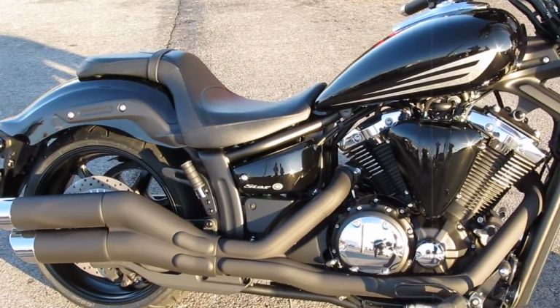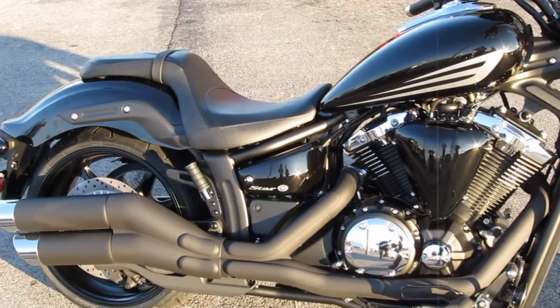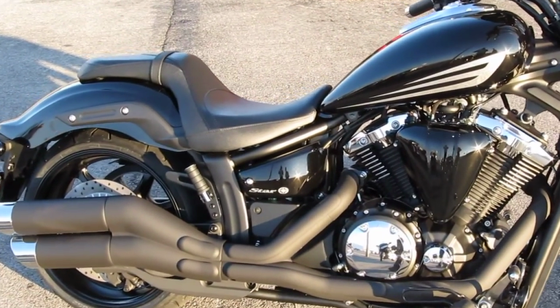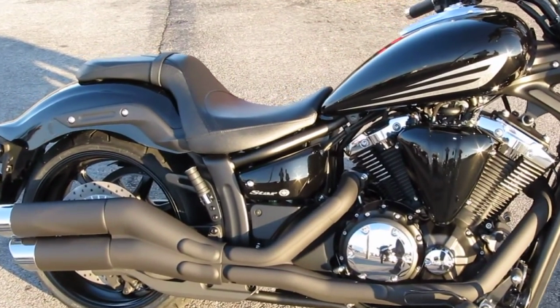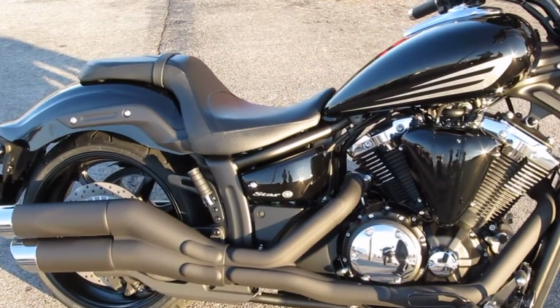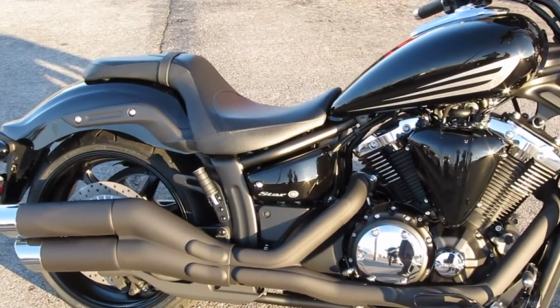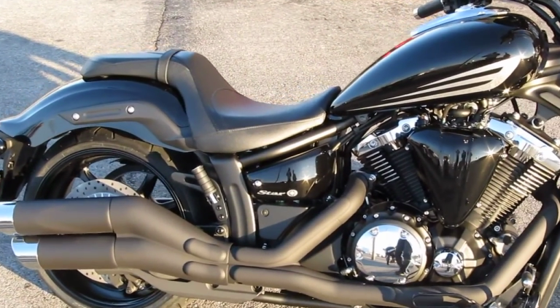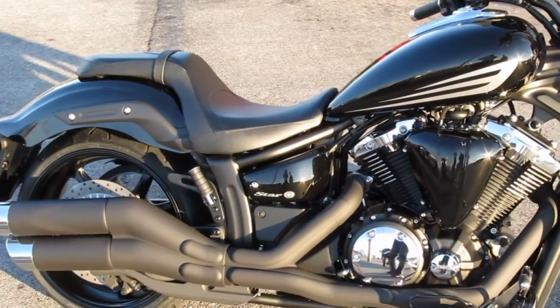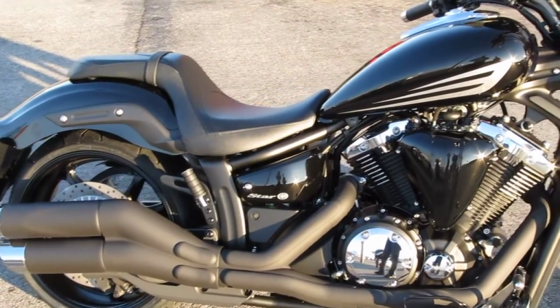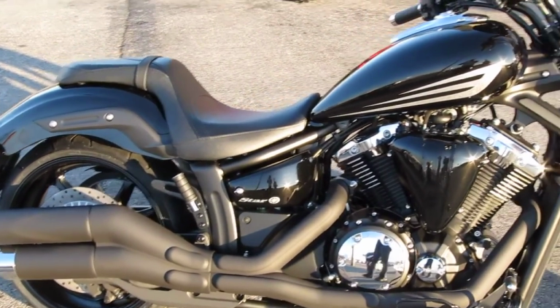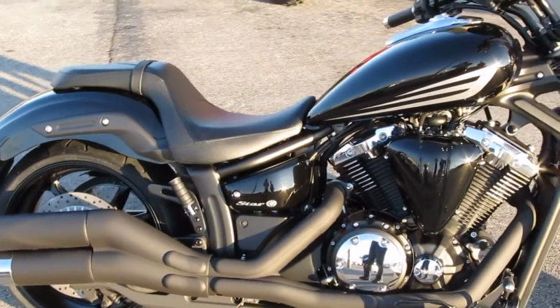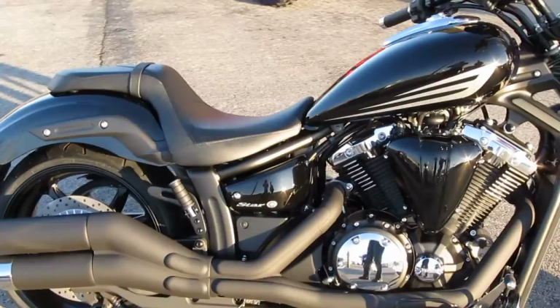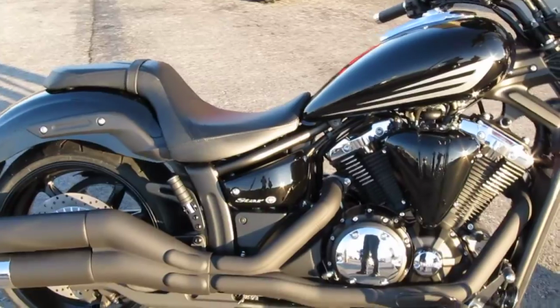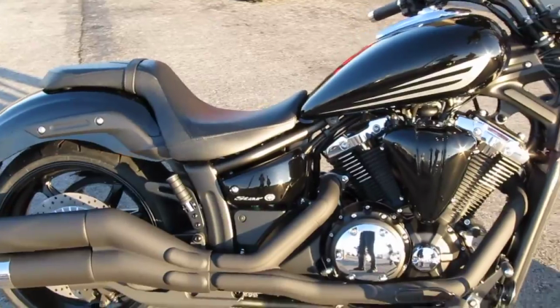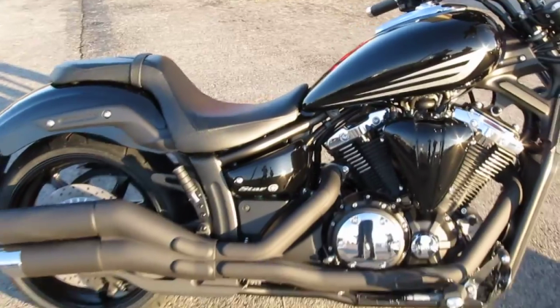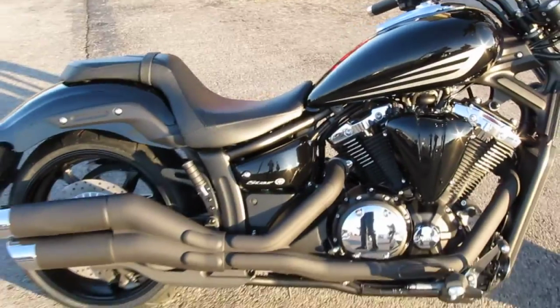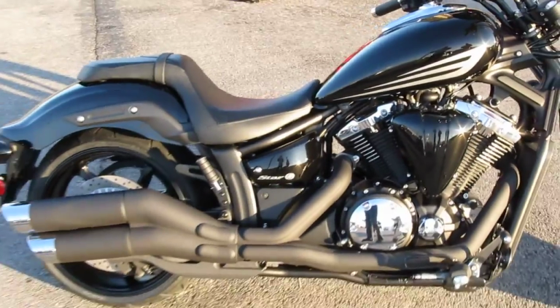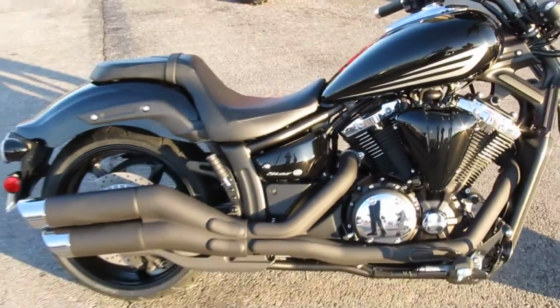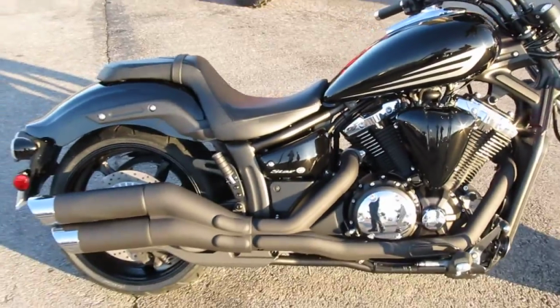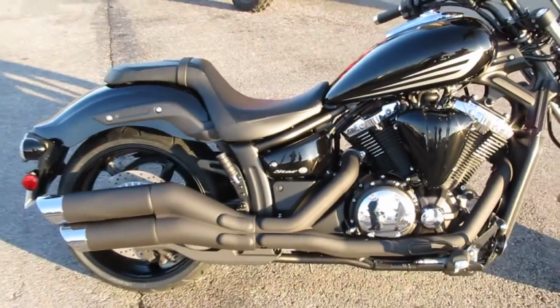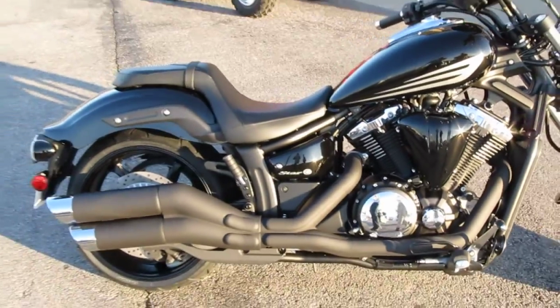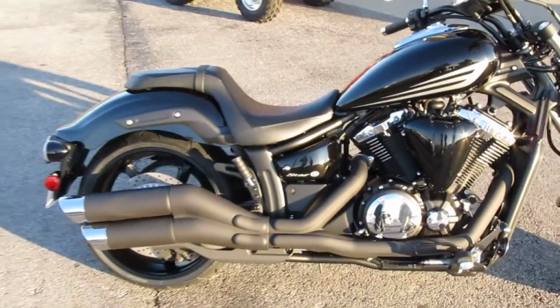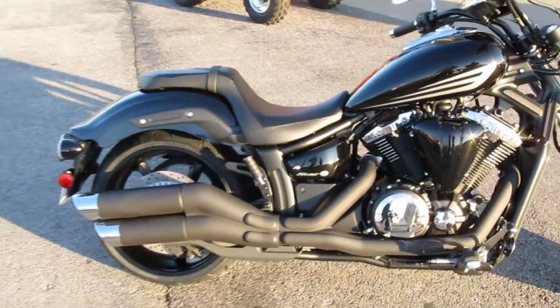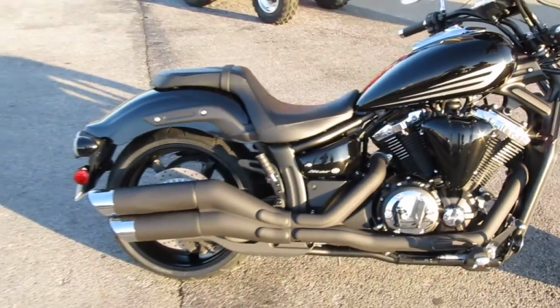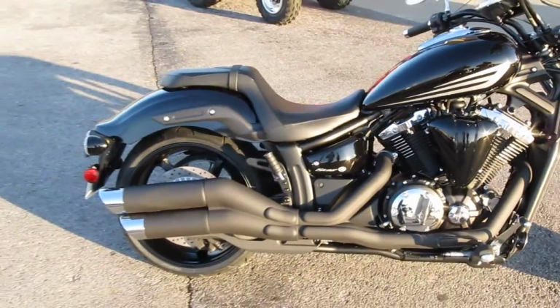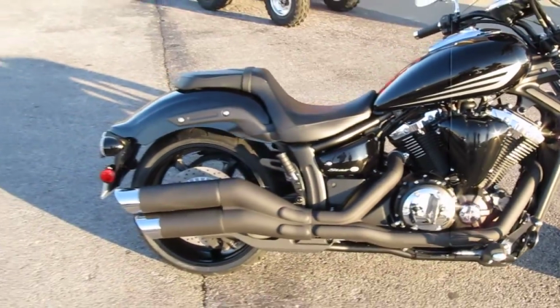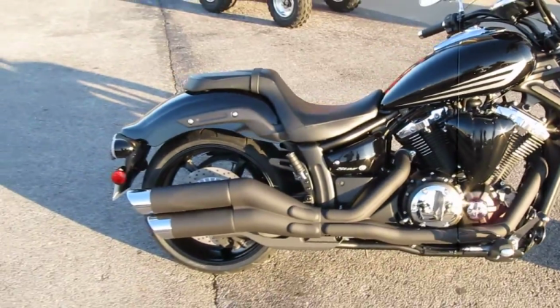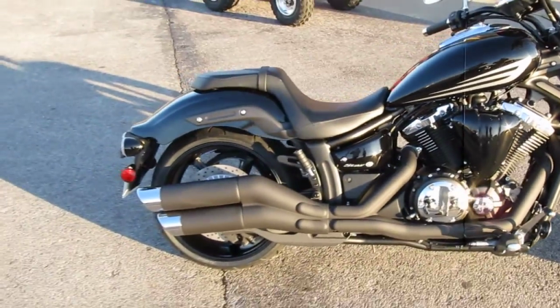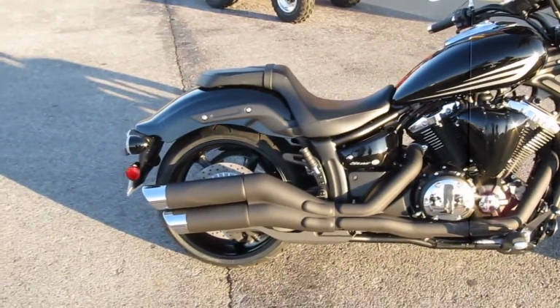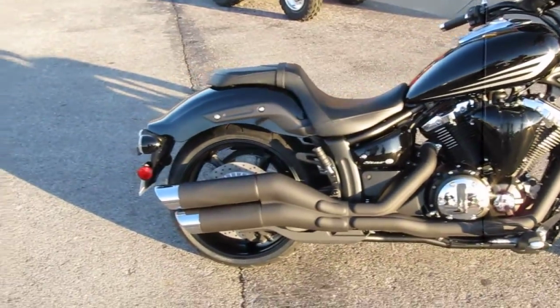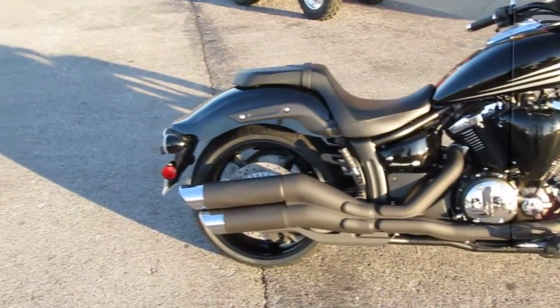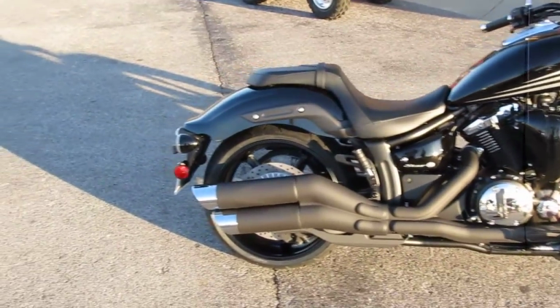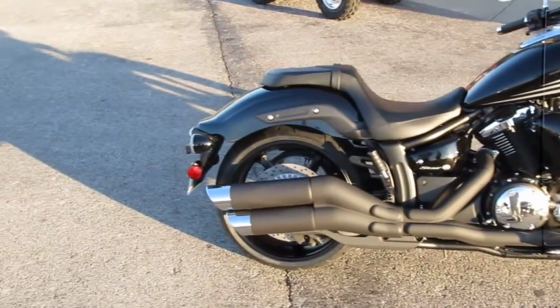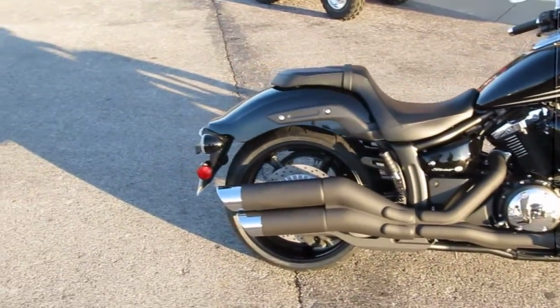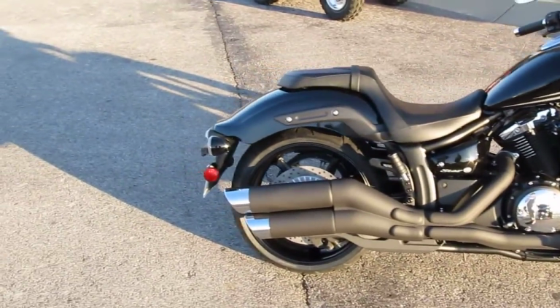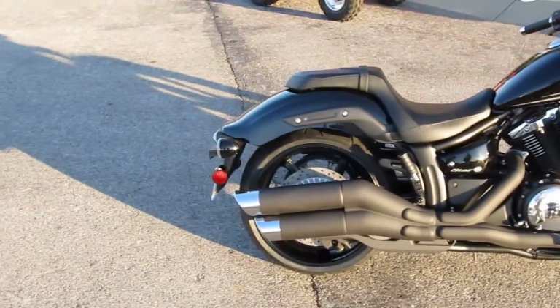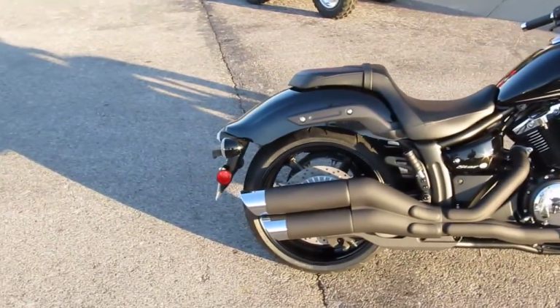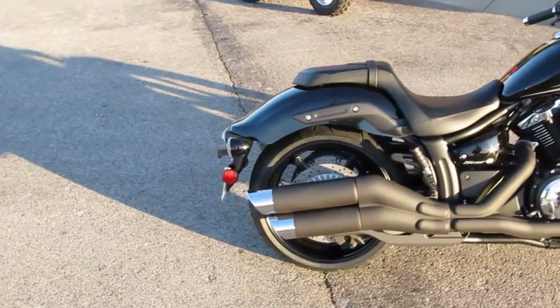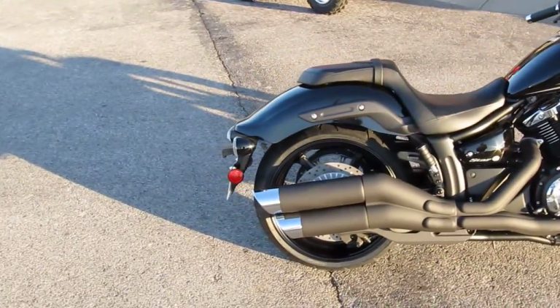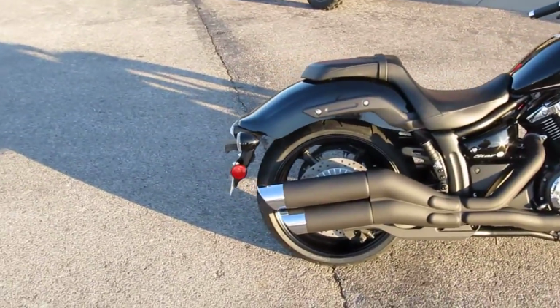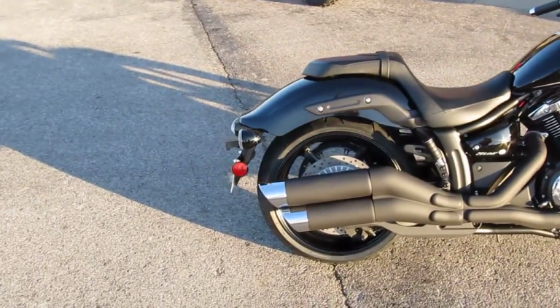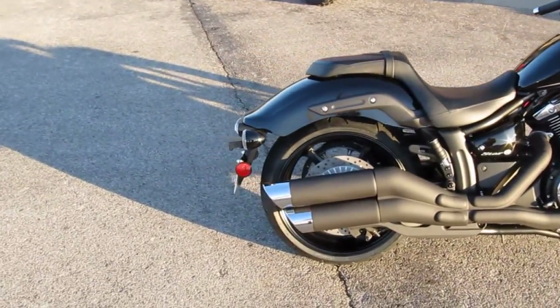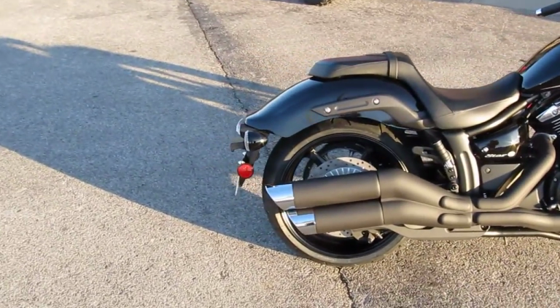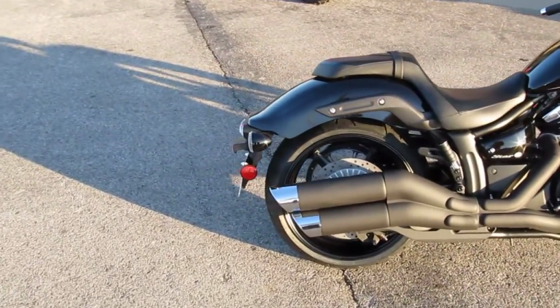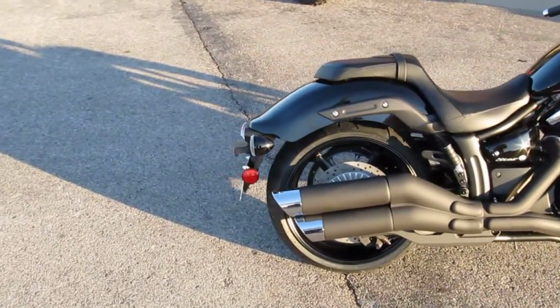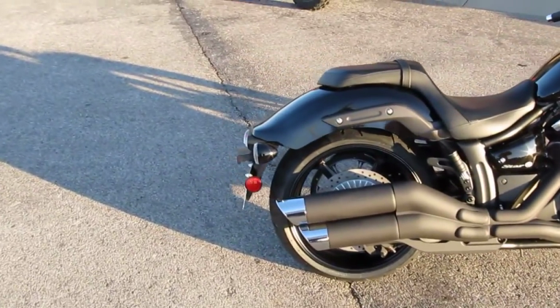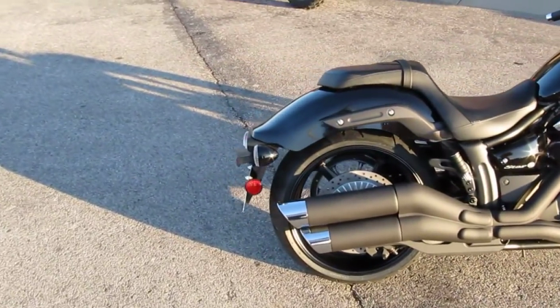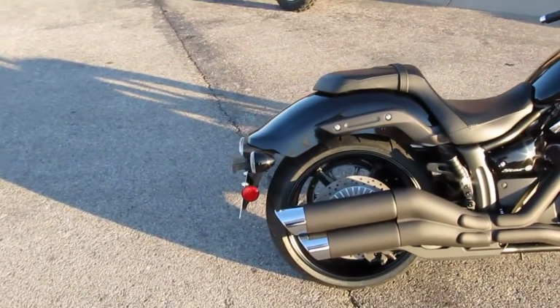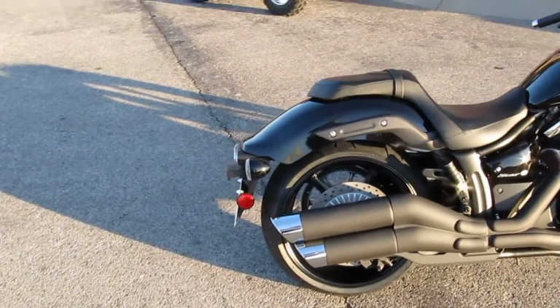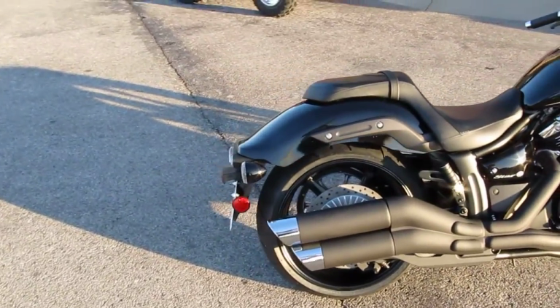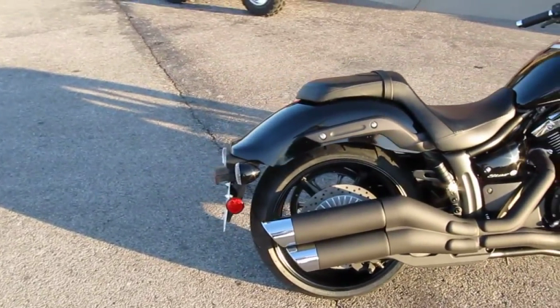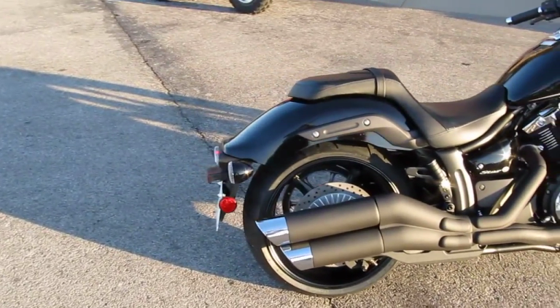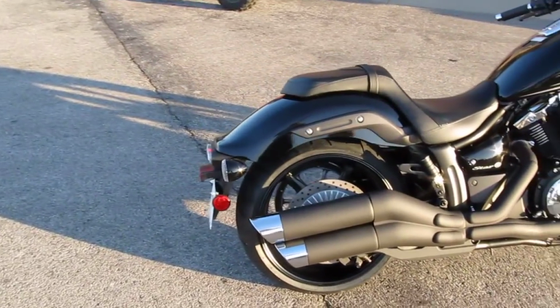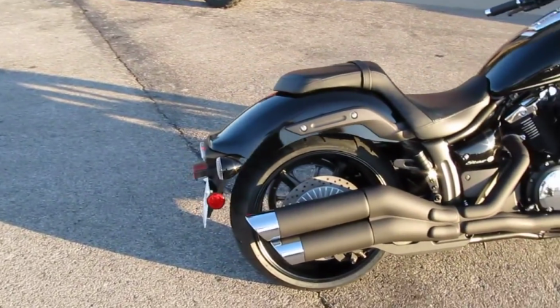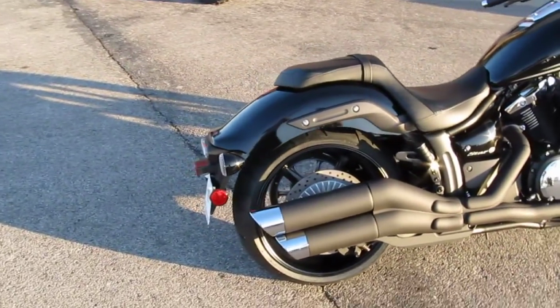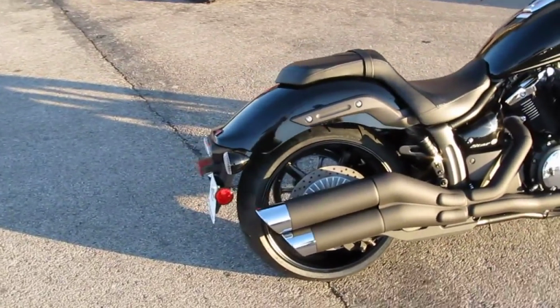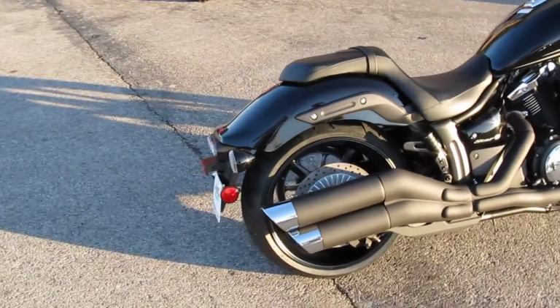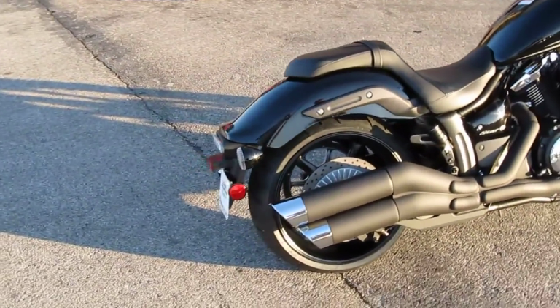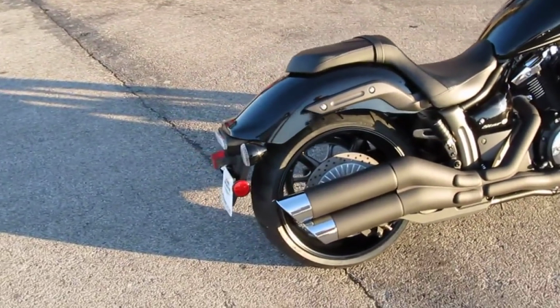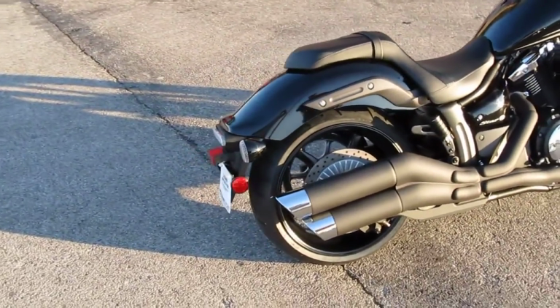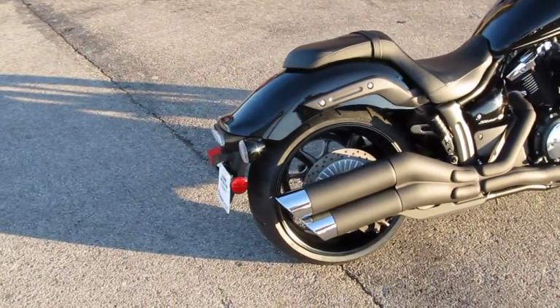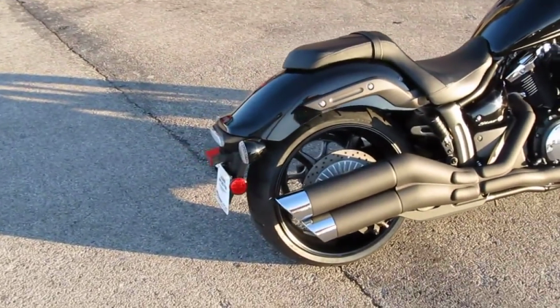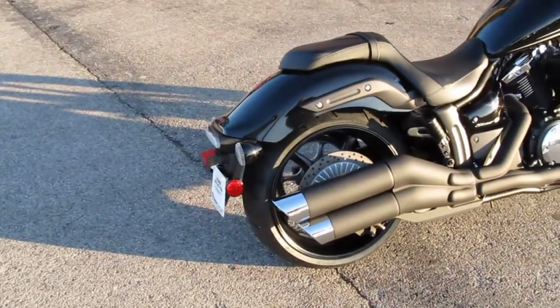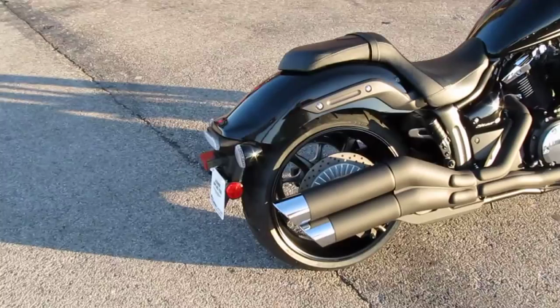Also, don't forget the fenders on this one. The fenders are made out of steel, not low-price ABS like a lot of other models are.